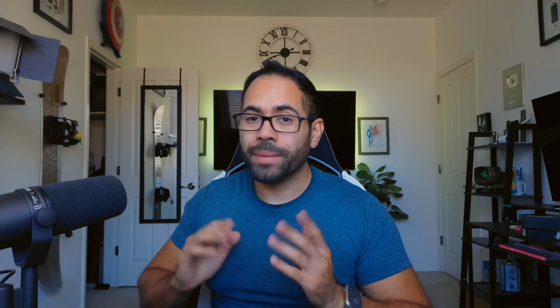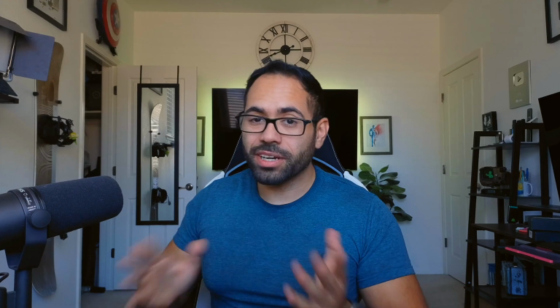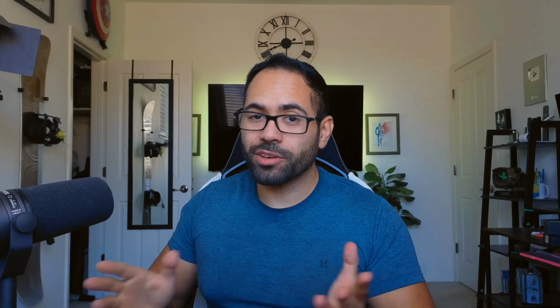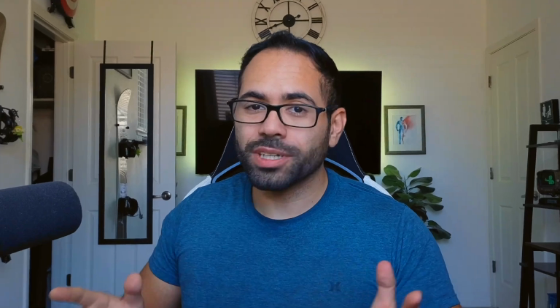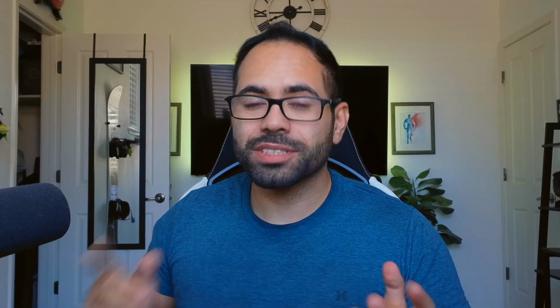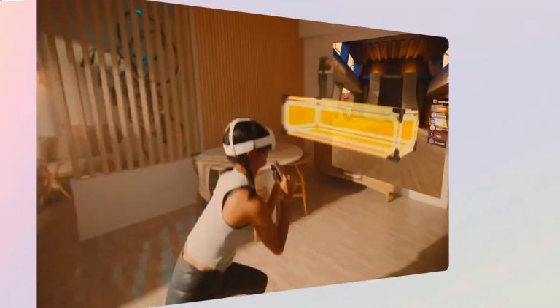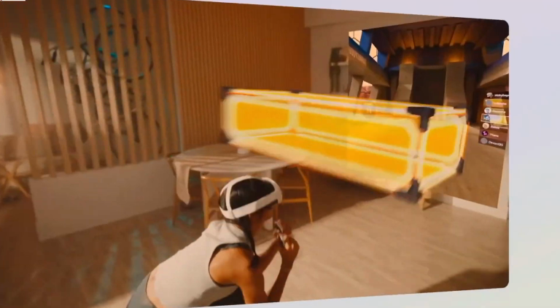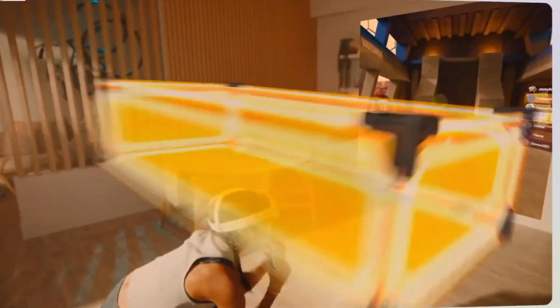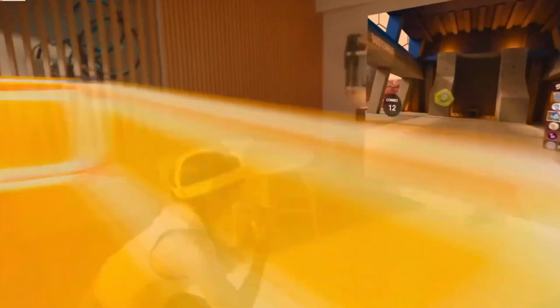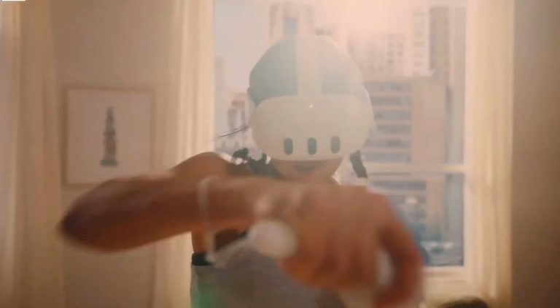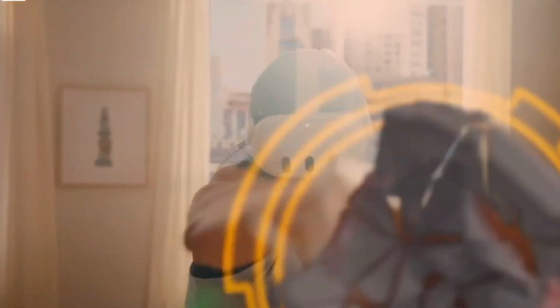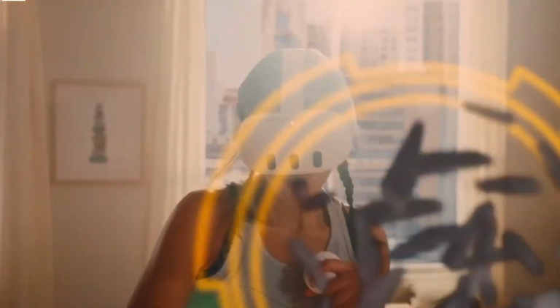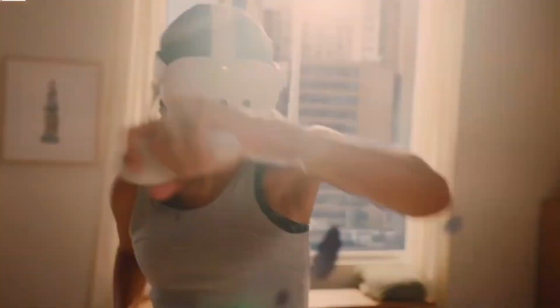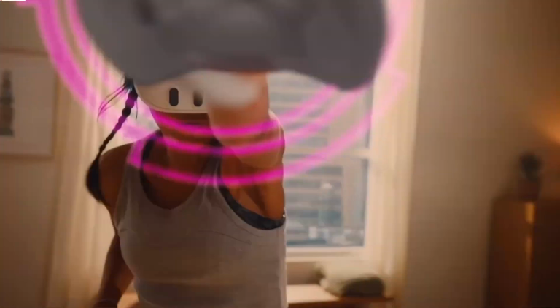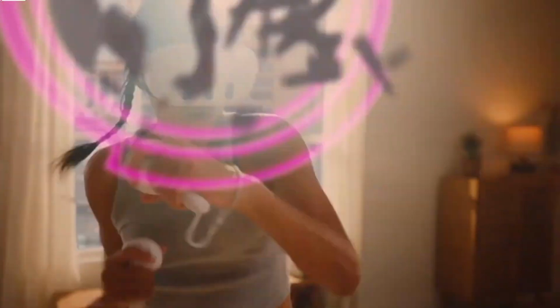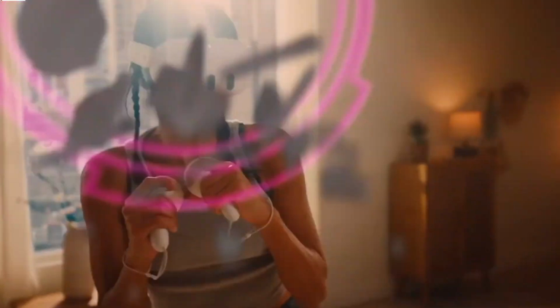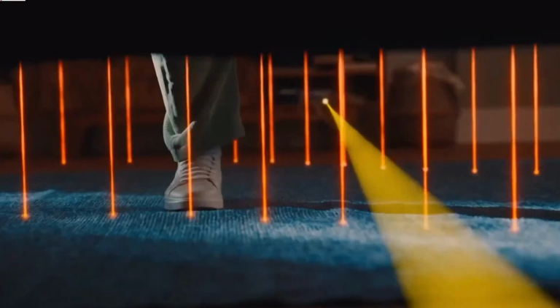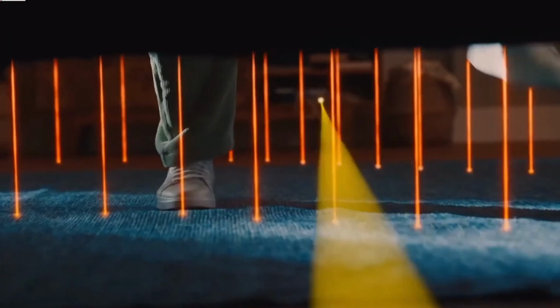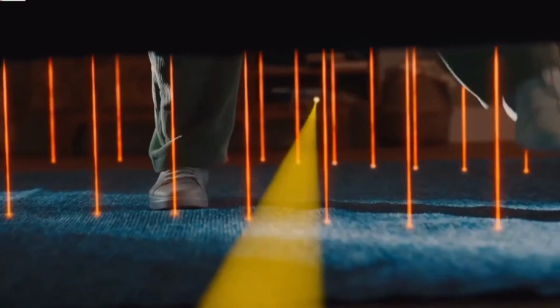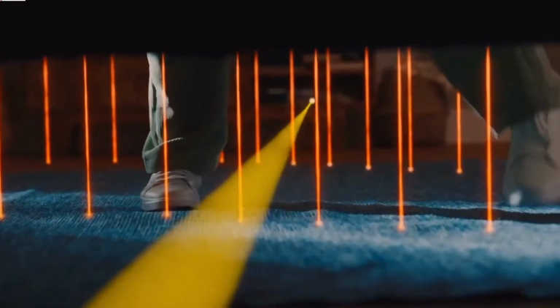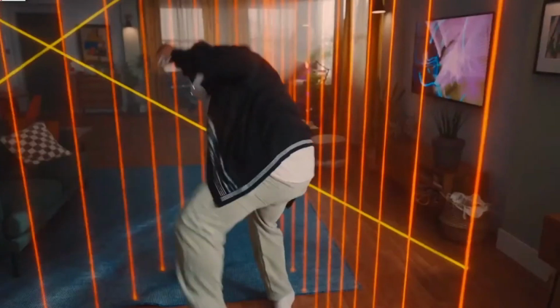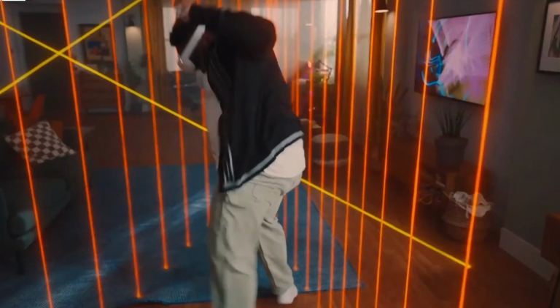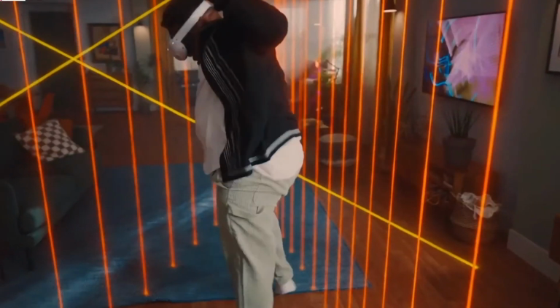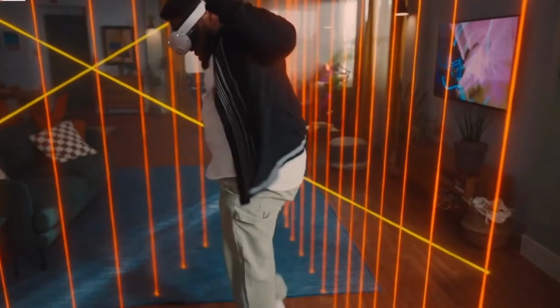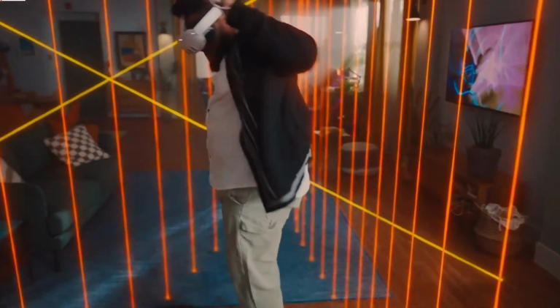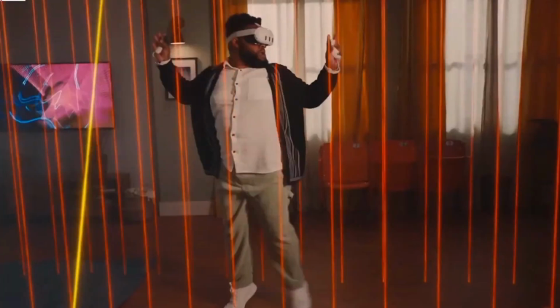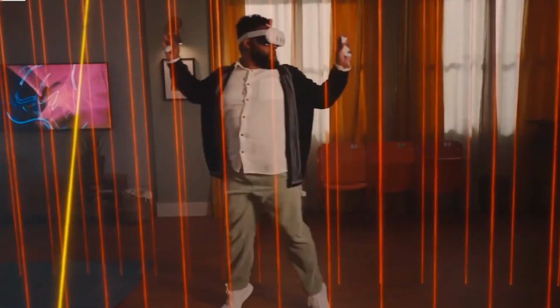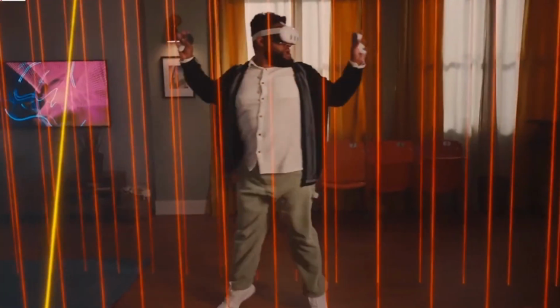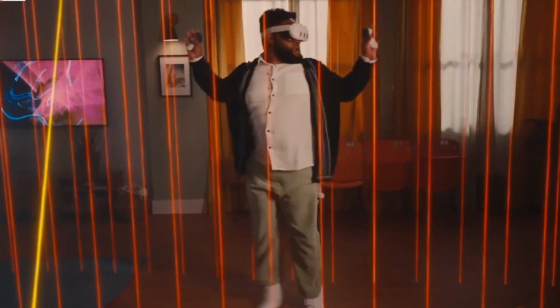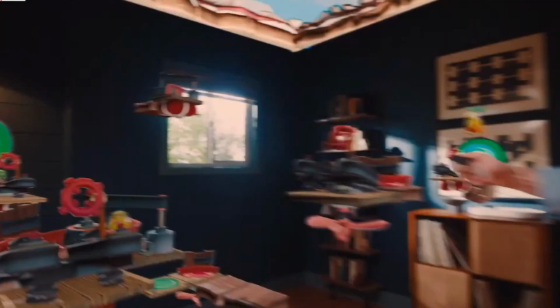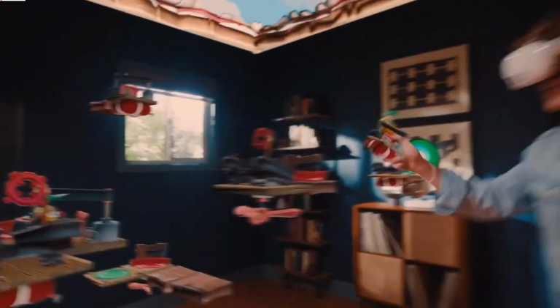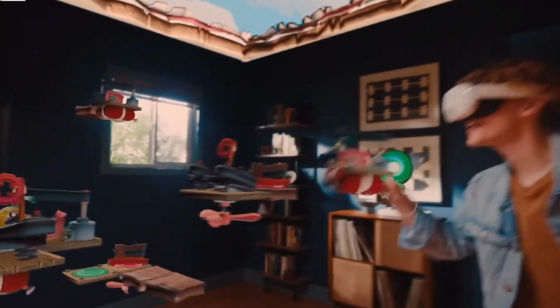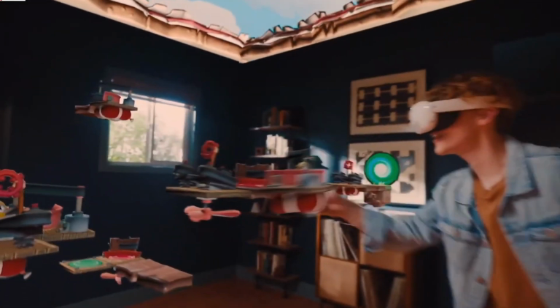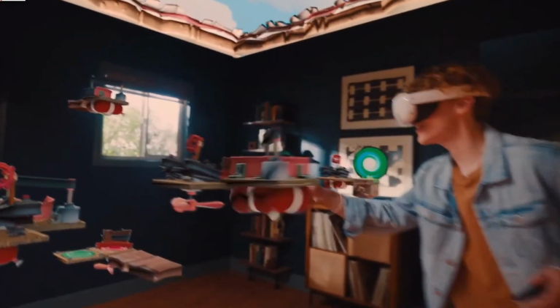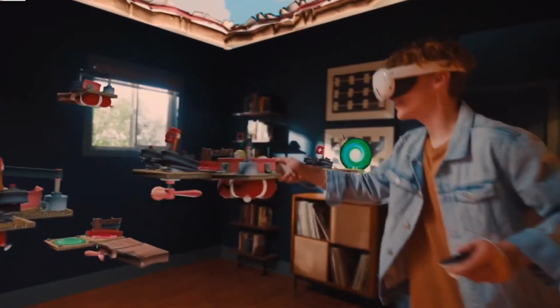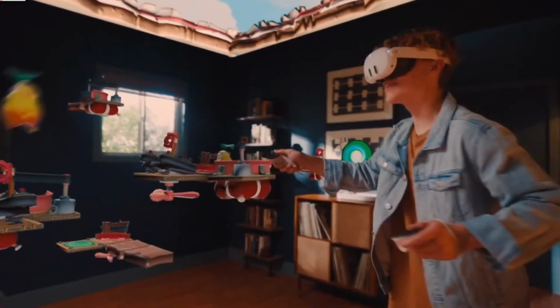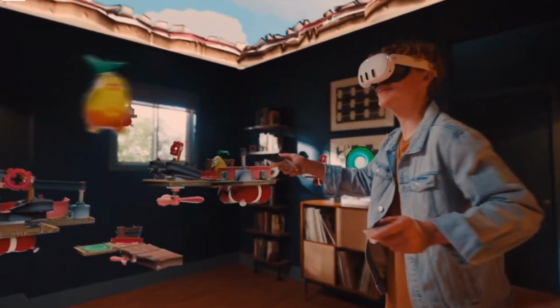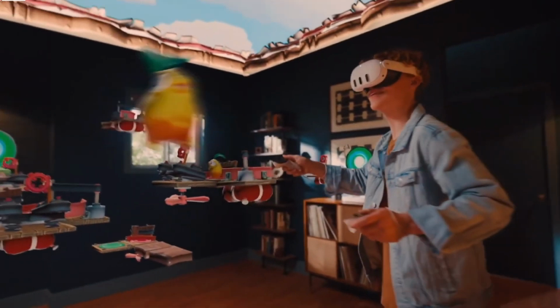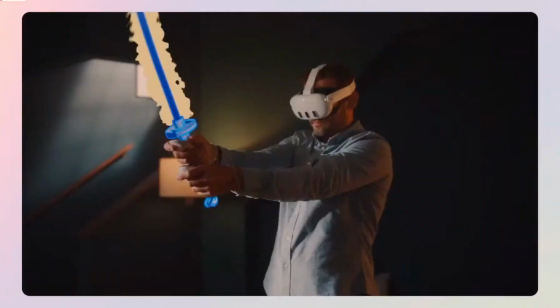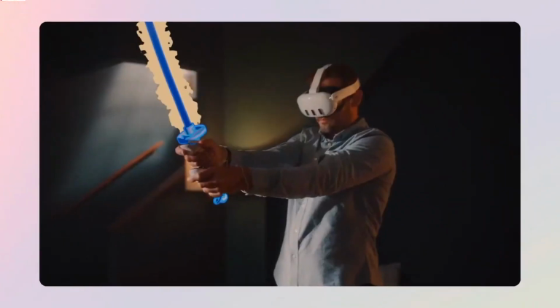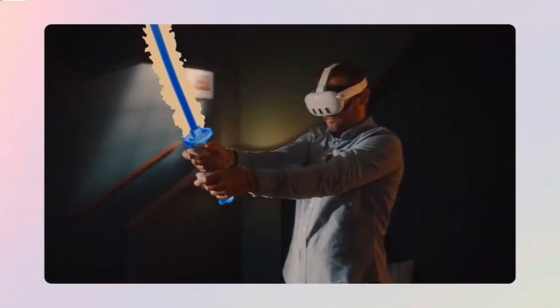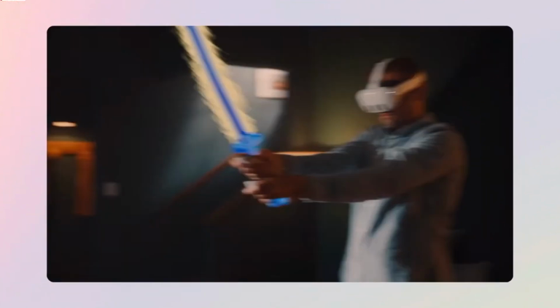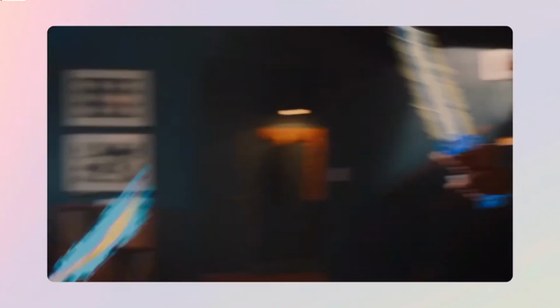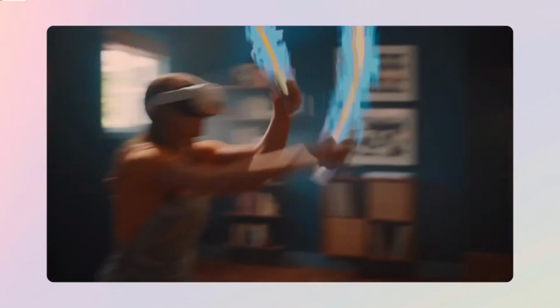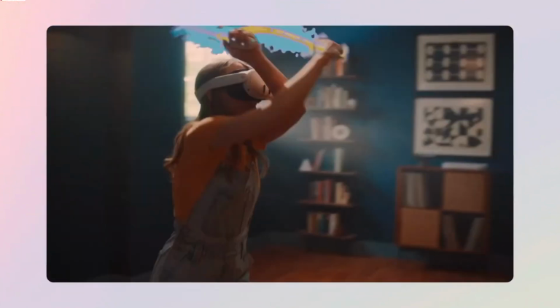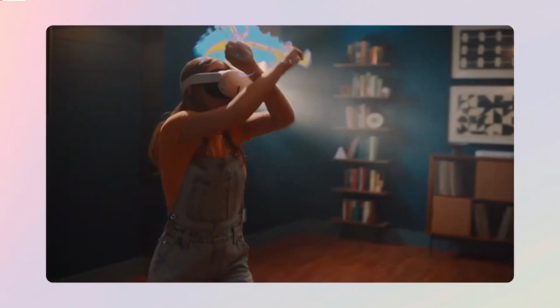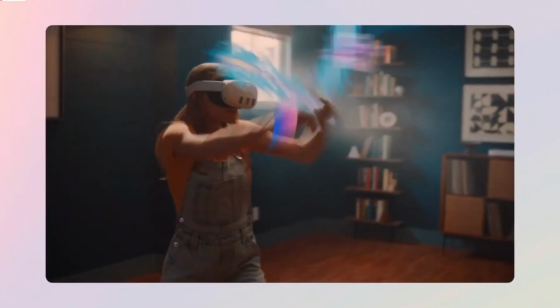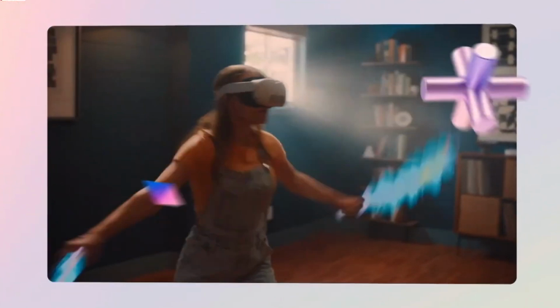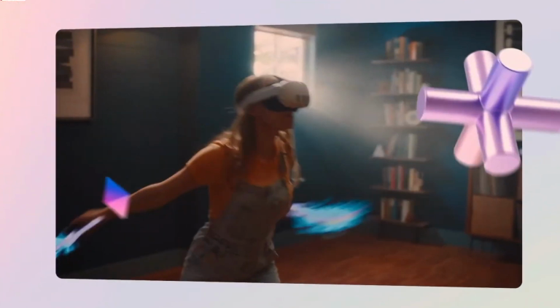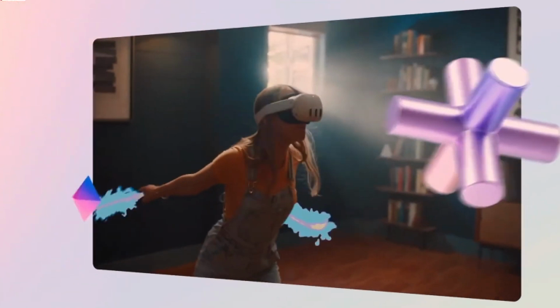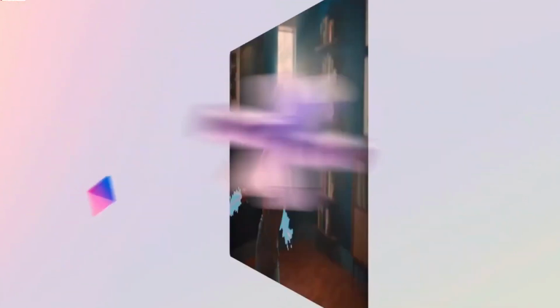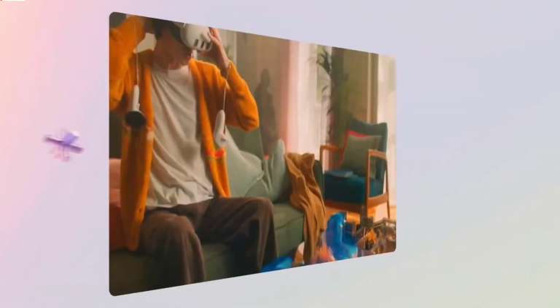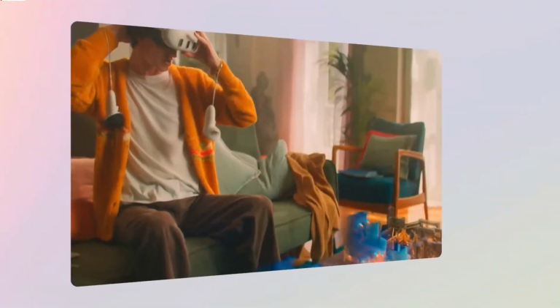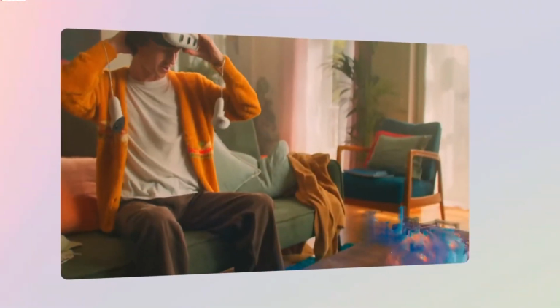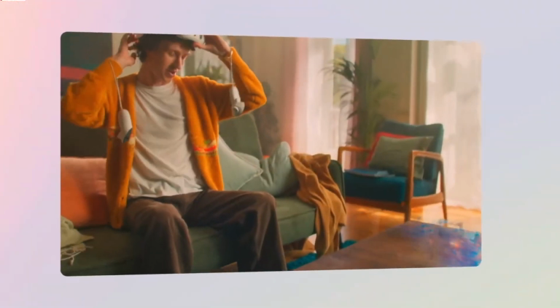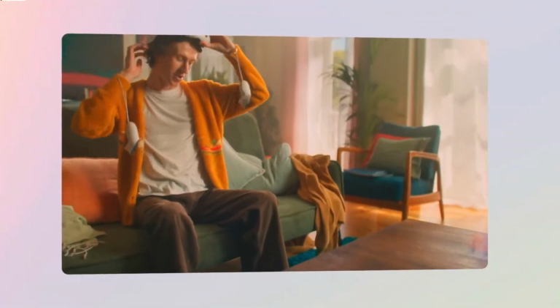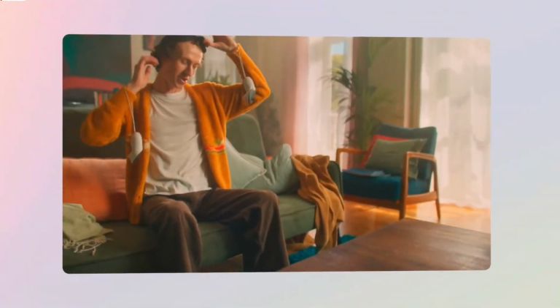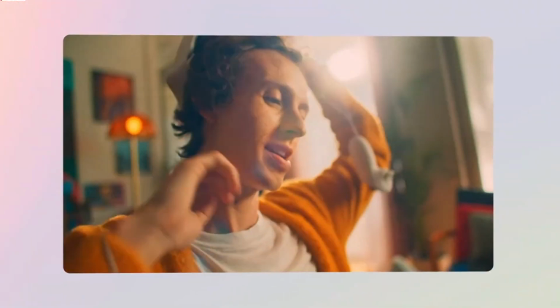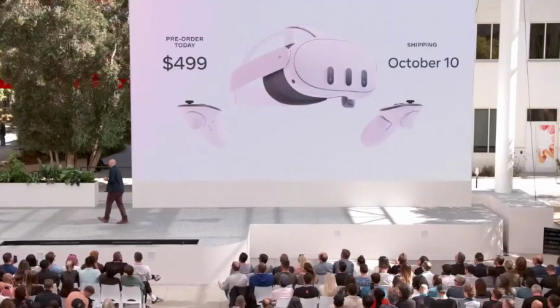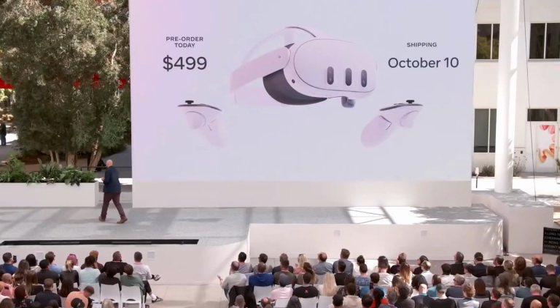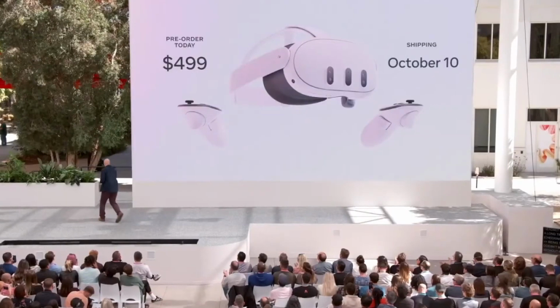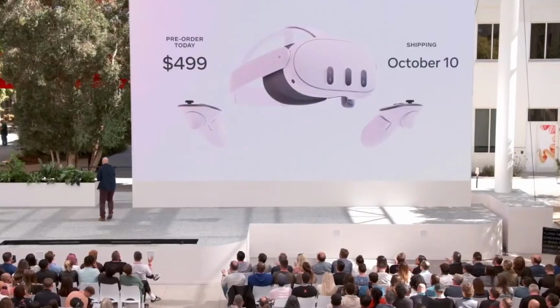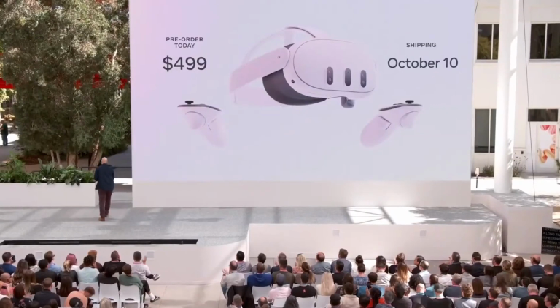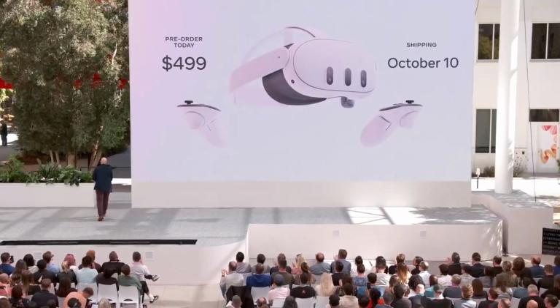Meta Connect was today. In today's video I'm going to highlight the 15 important features you need to know before pre-ordering the Quest 3.